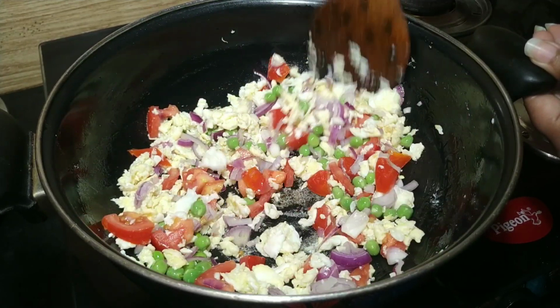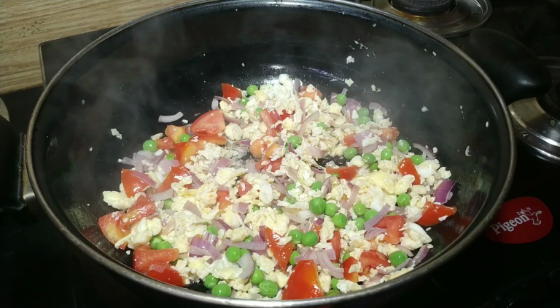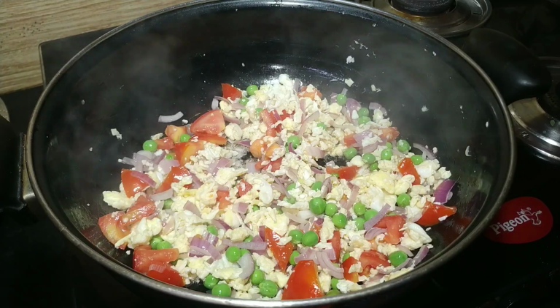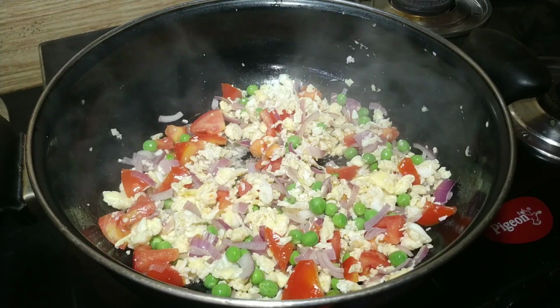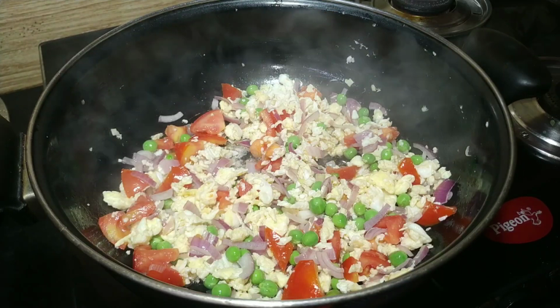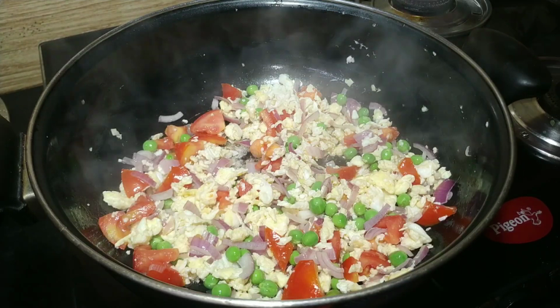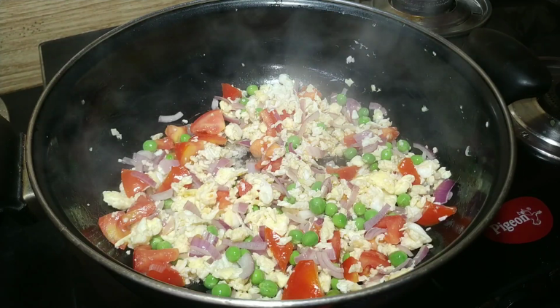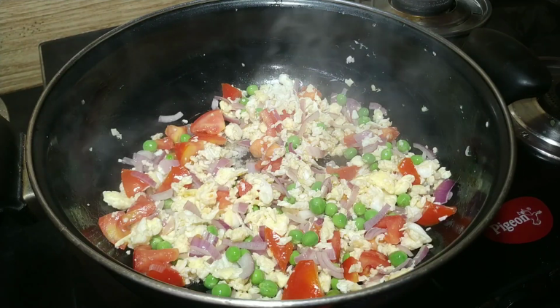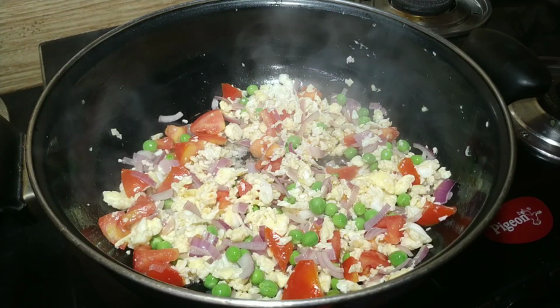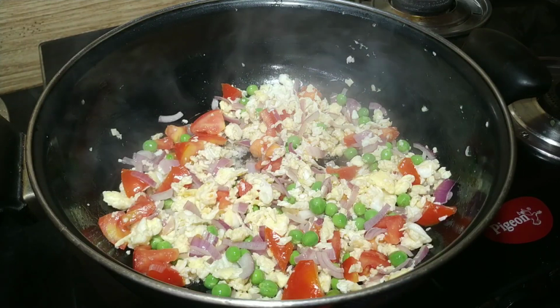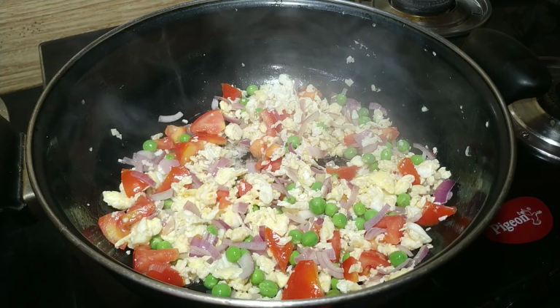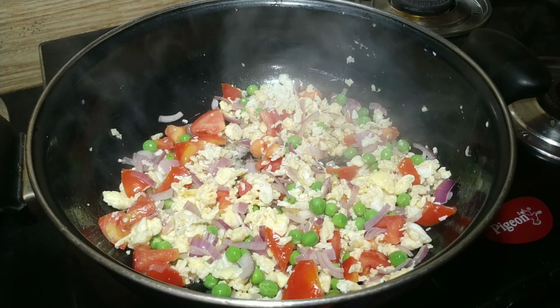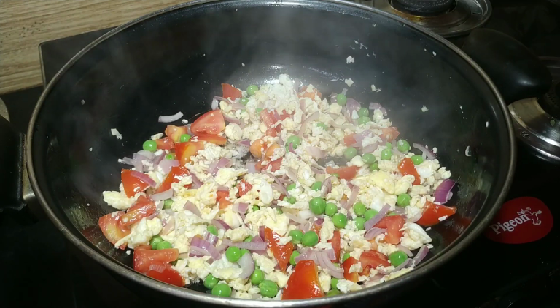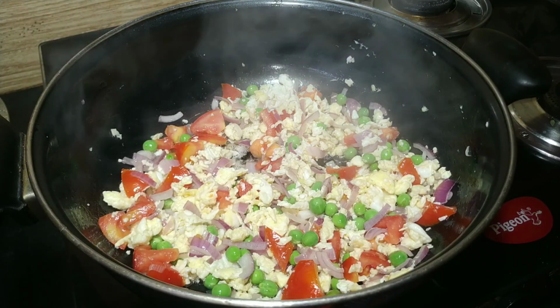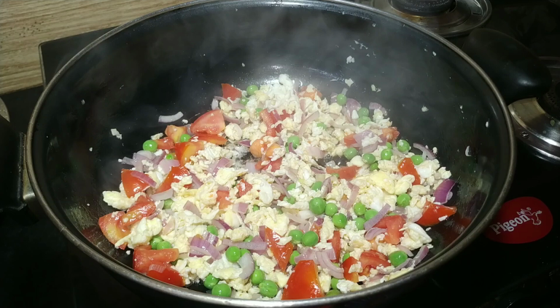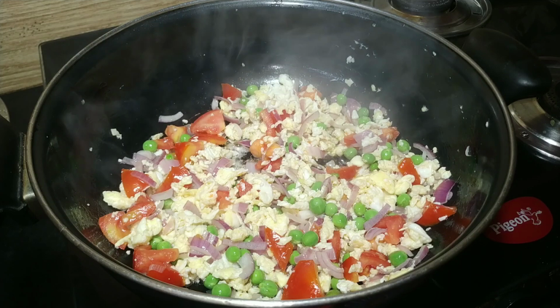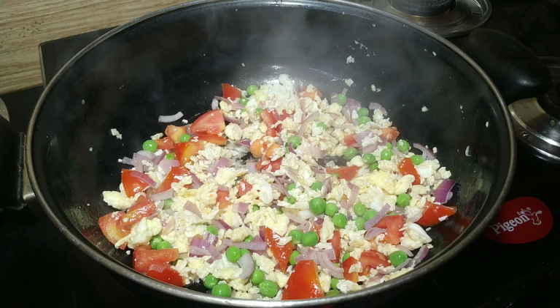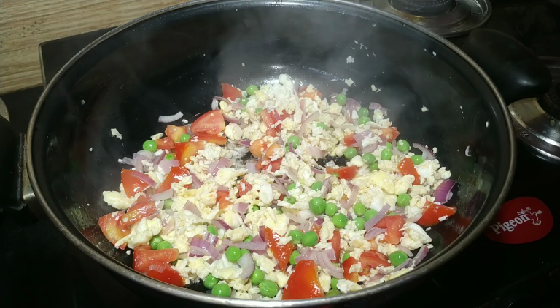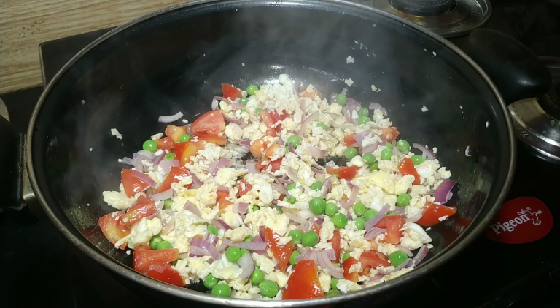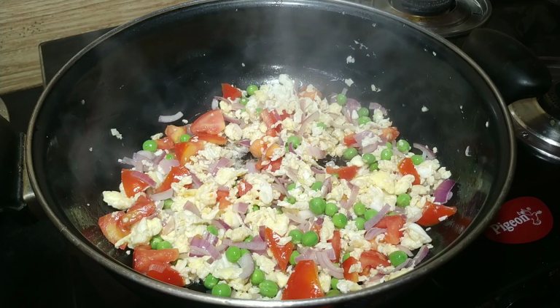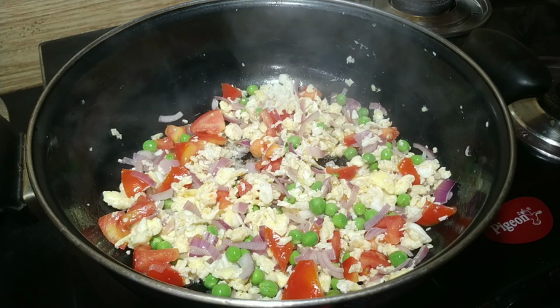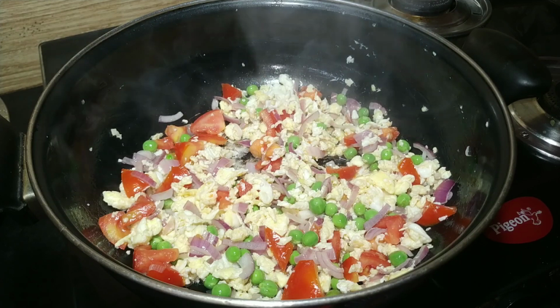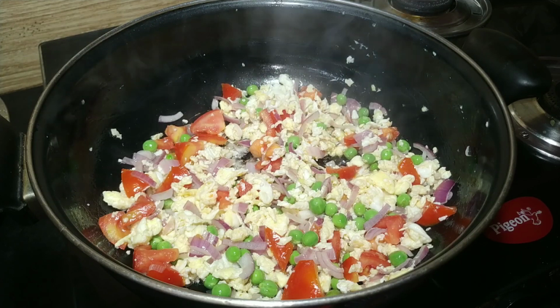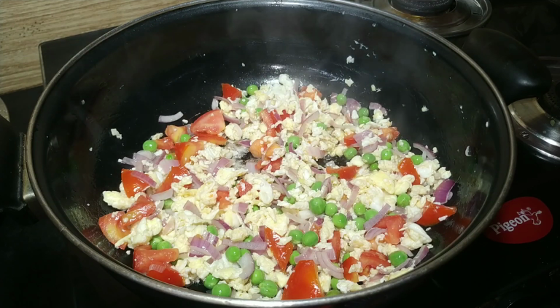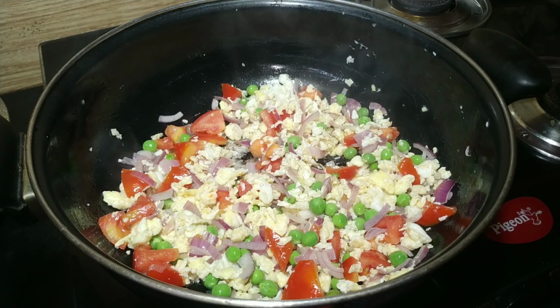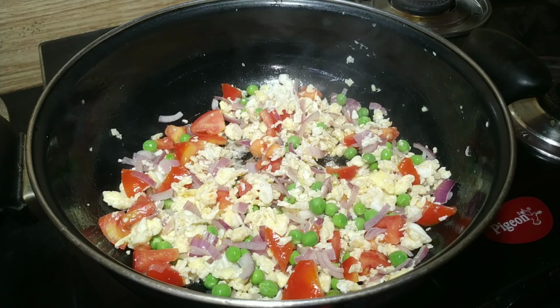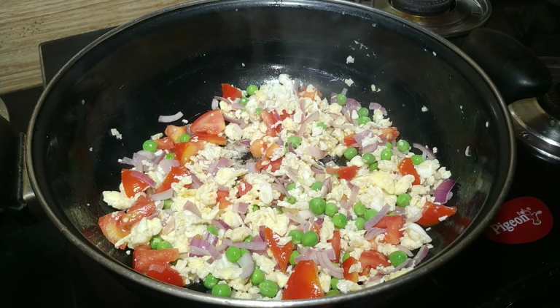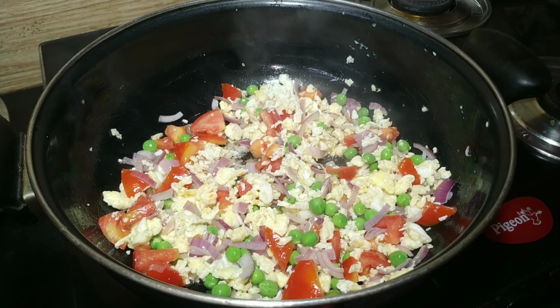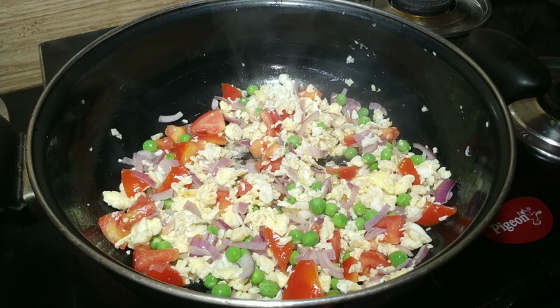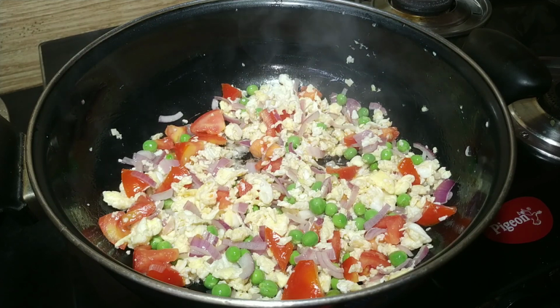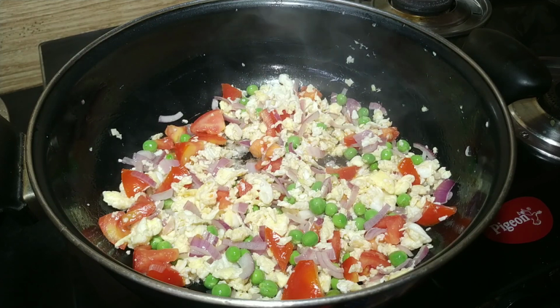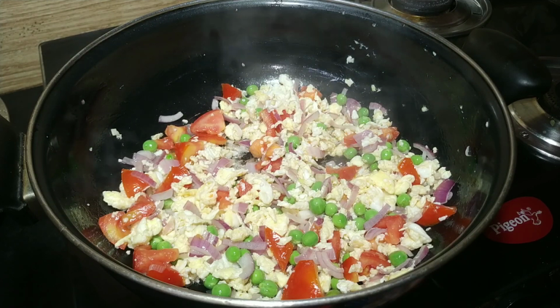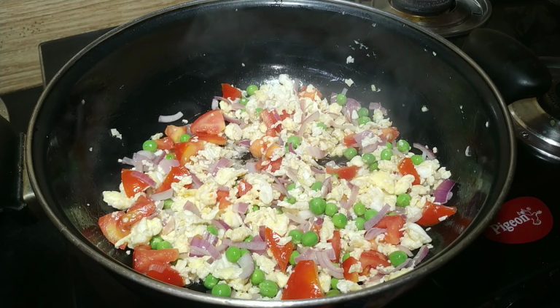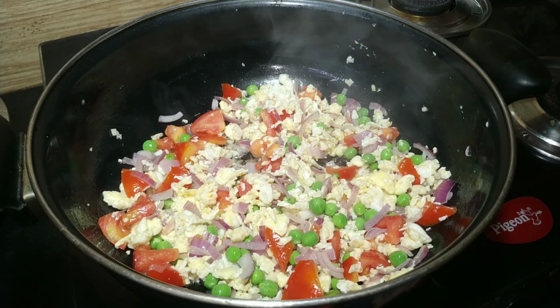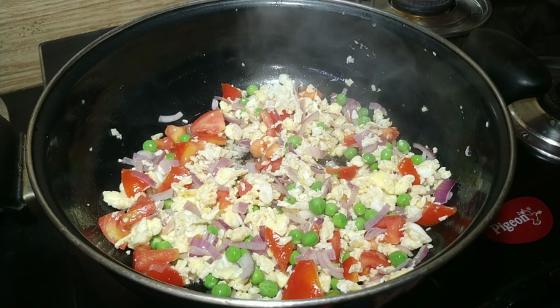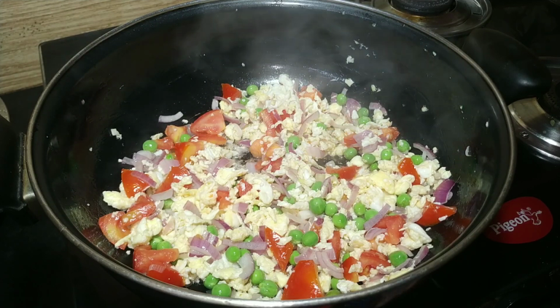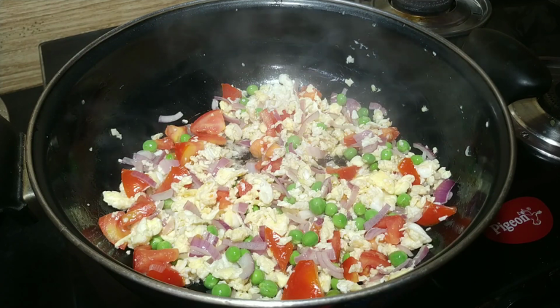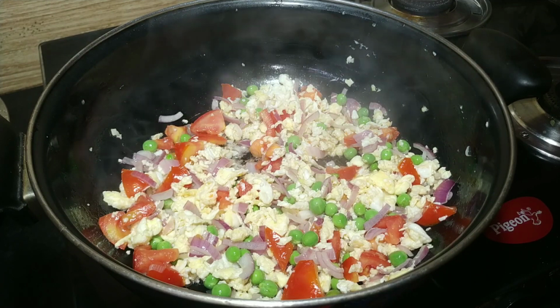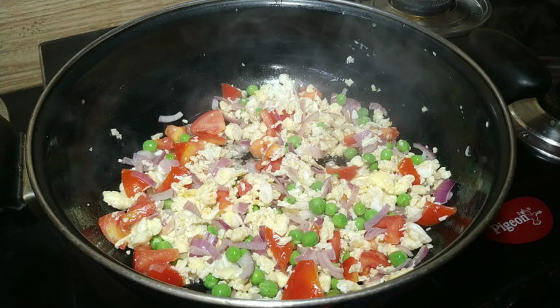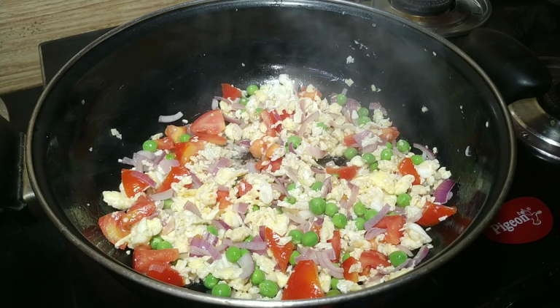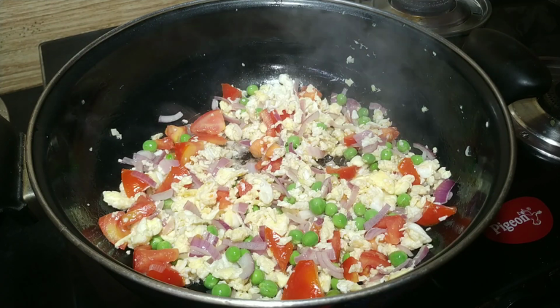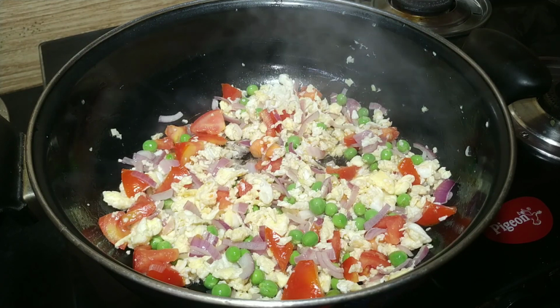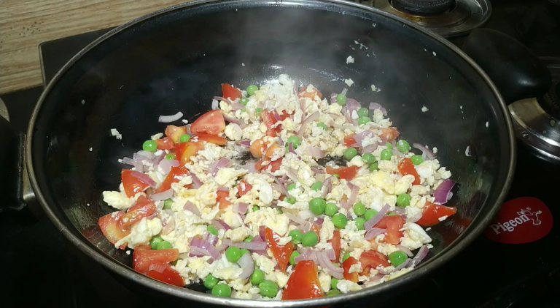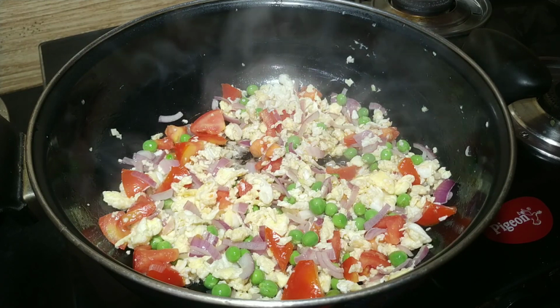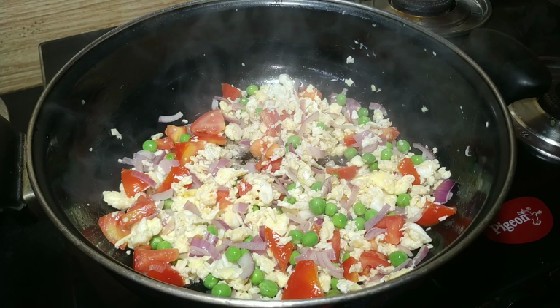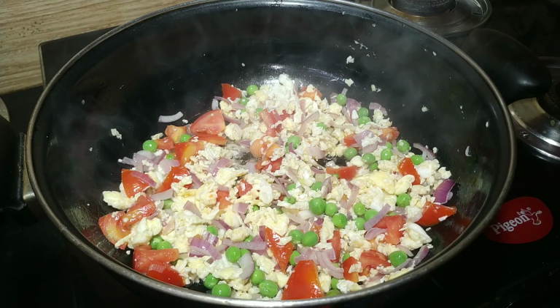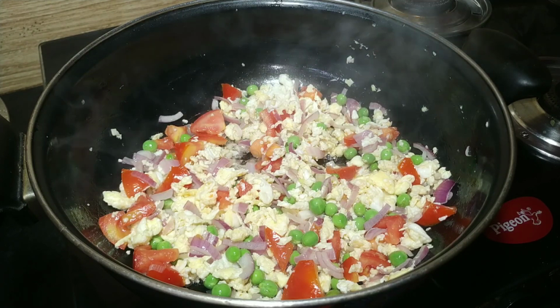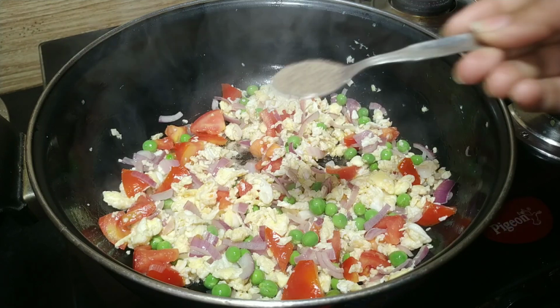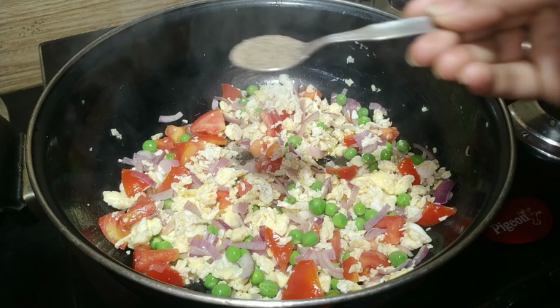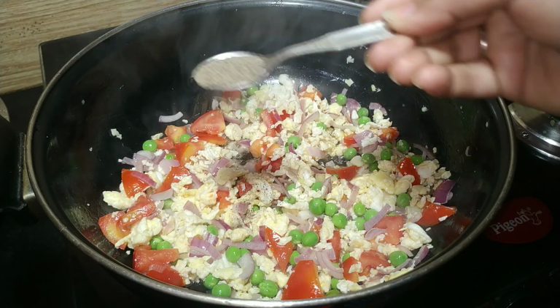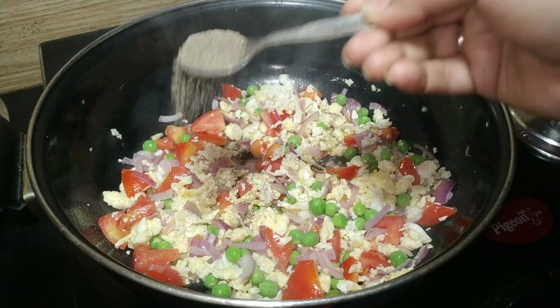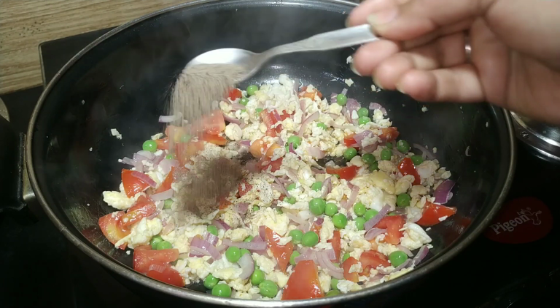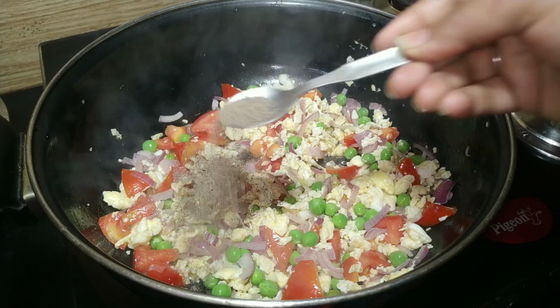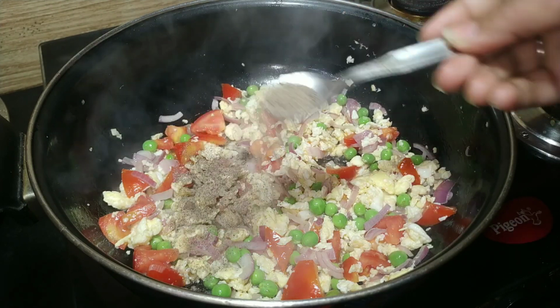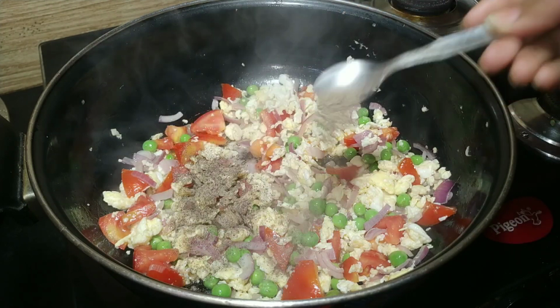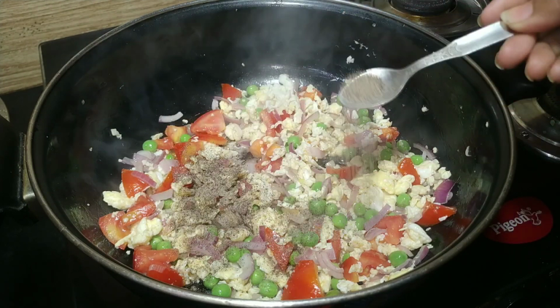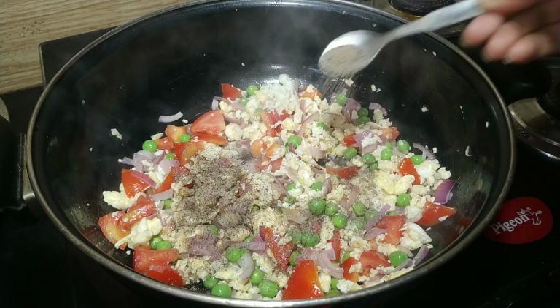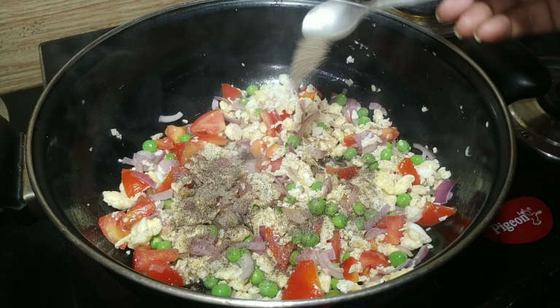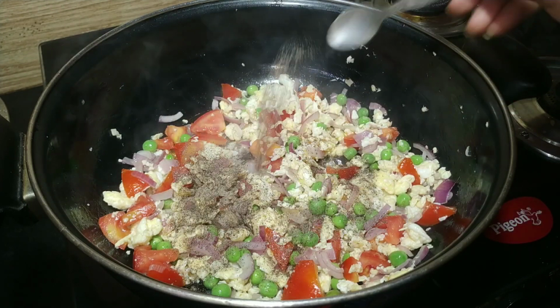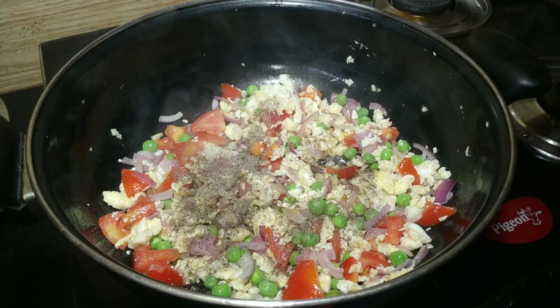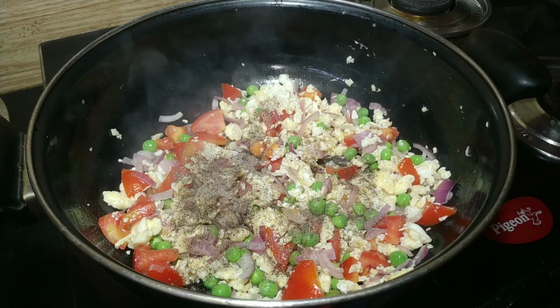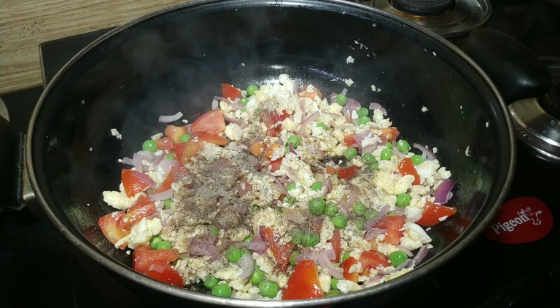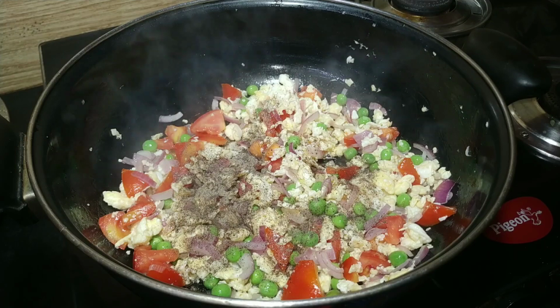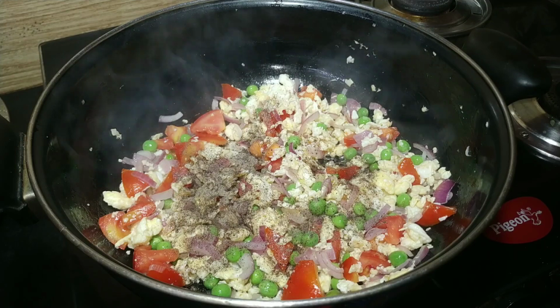Let's add the peppers and add some curry powder to the pan. If you want to add chicken, you can also add the juice to it.